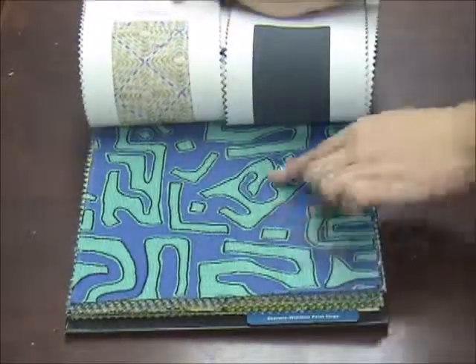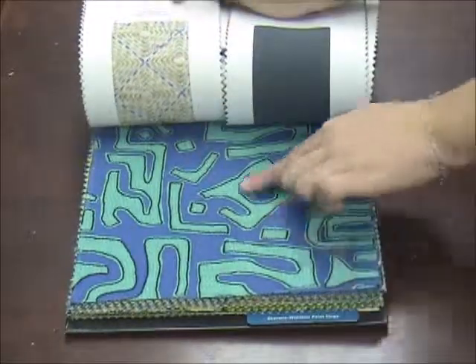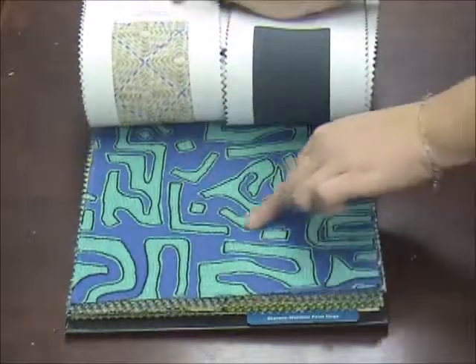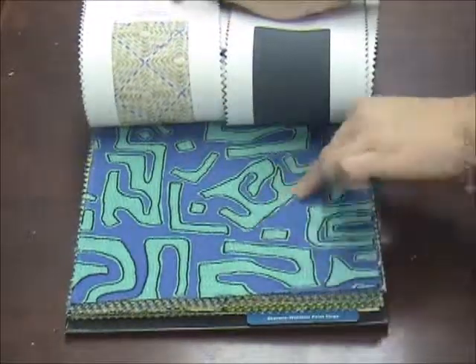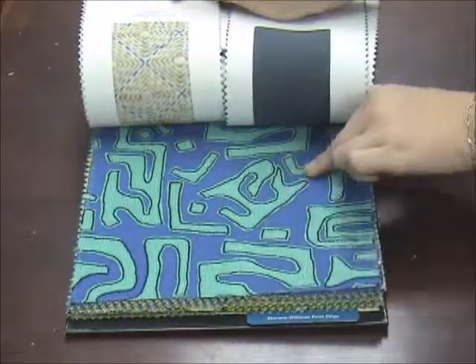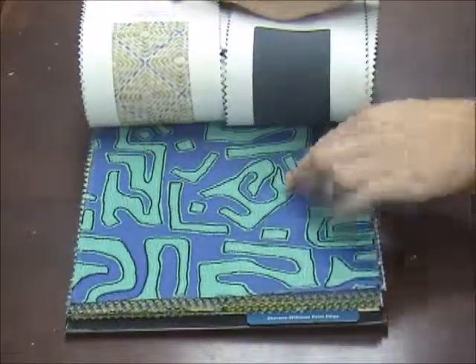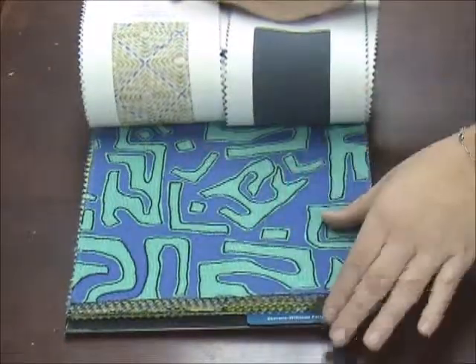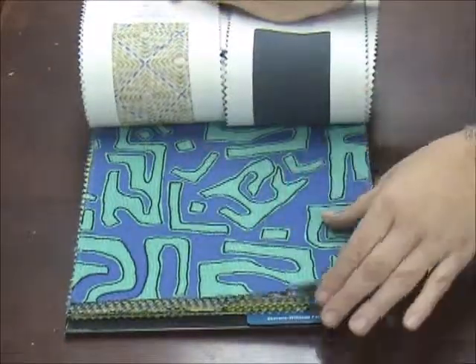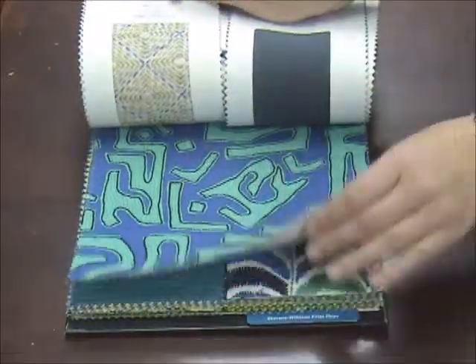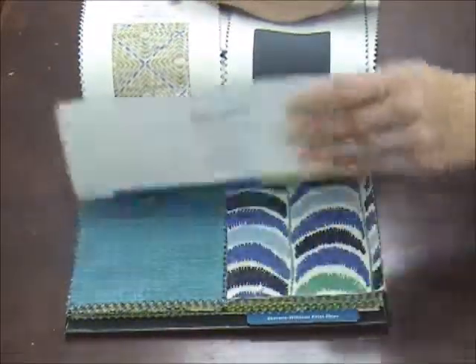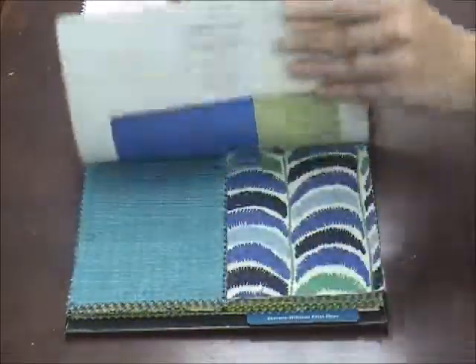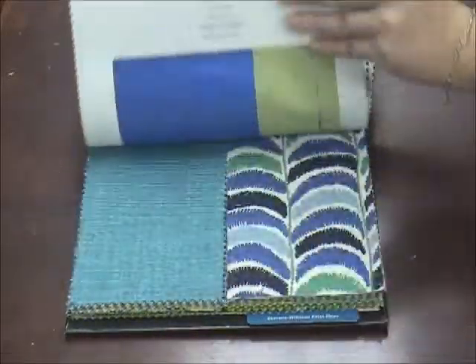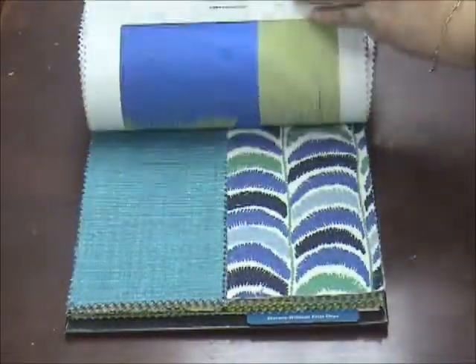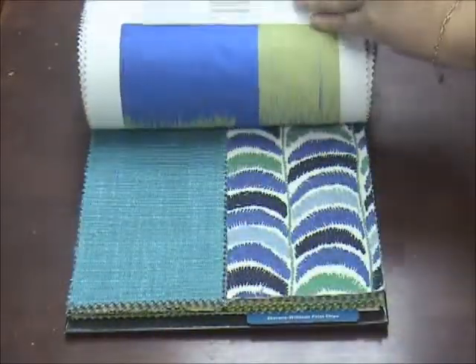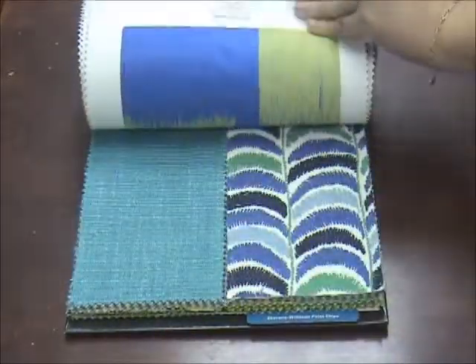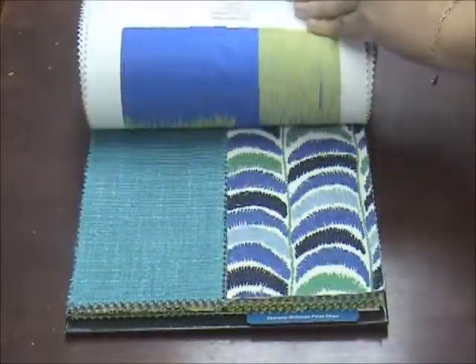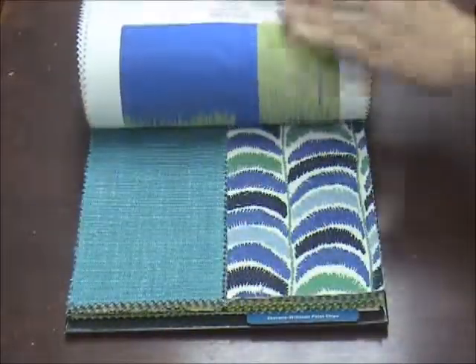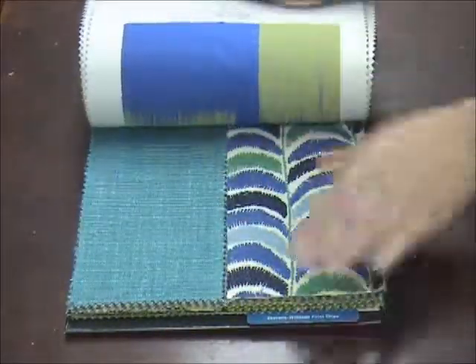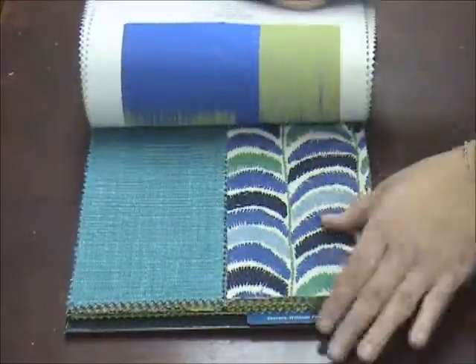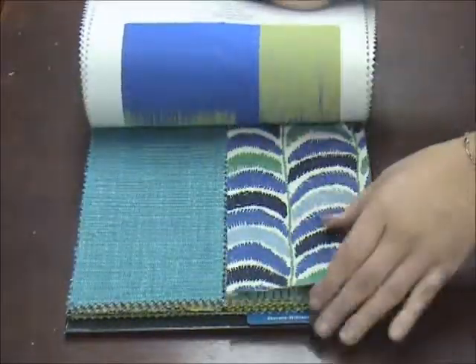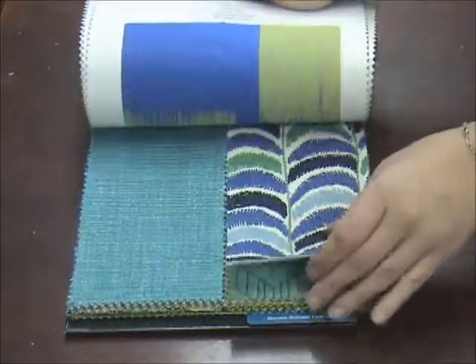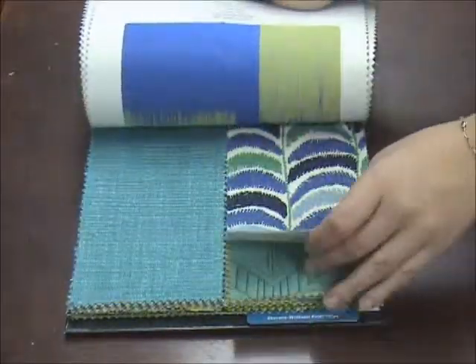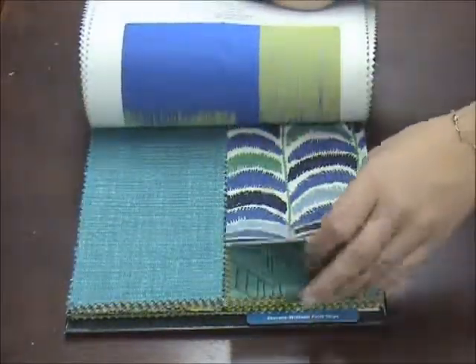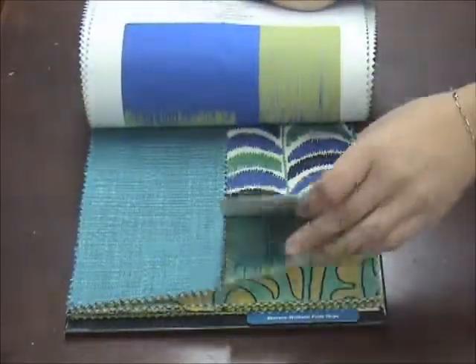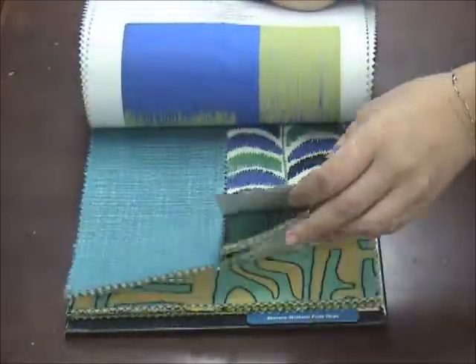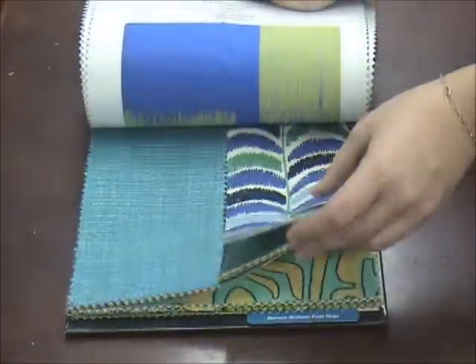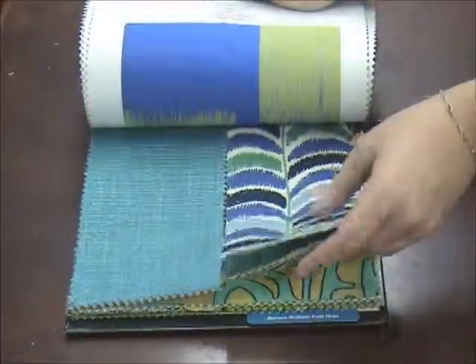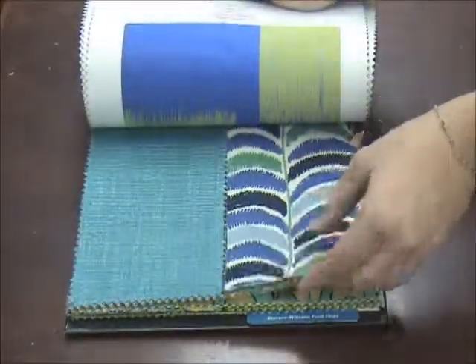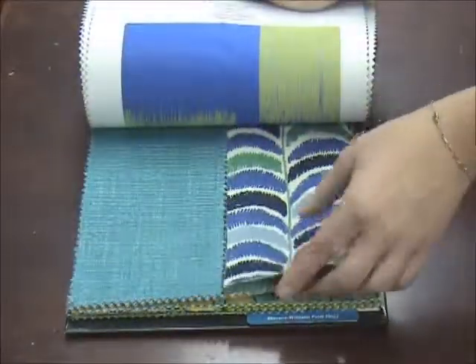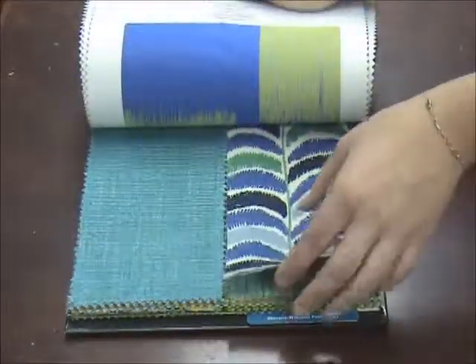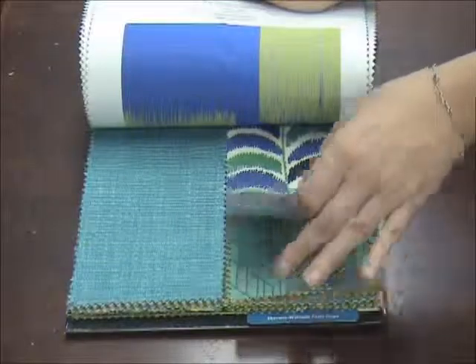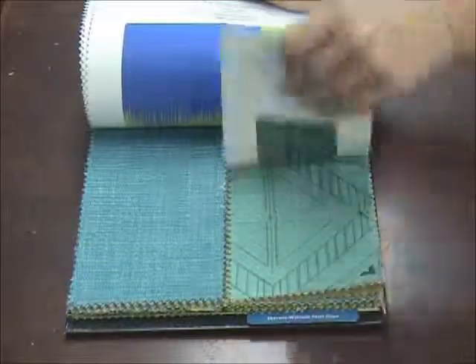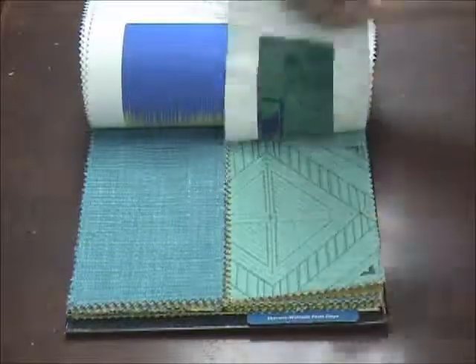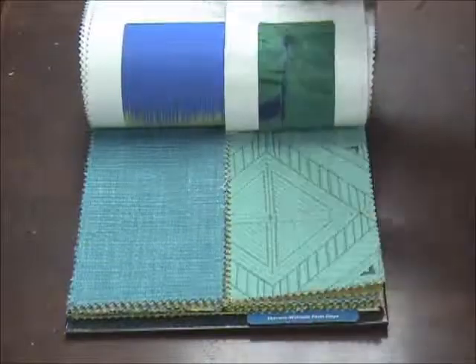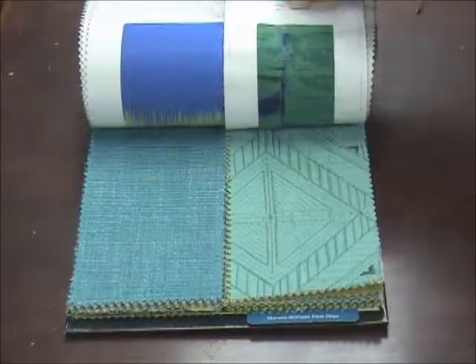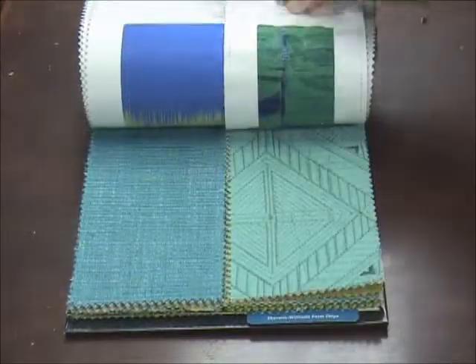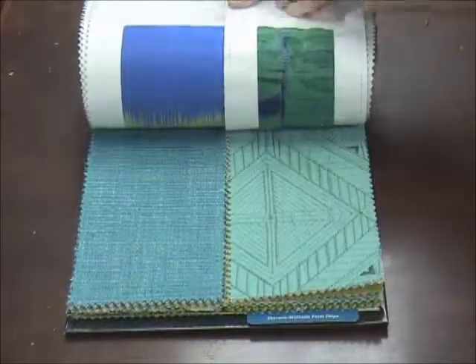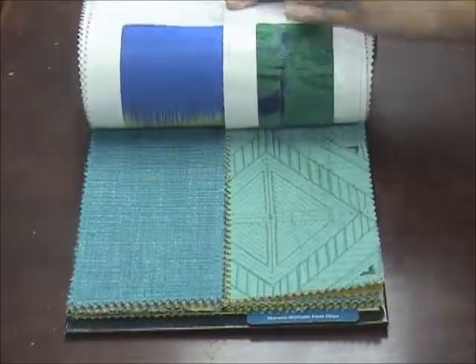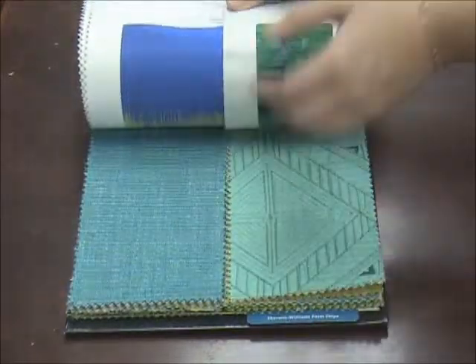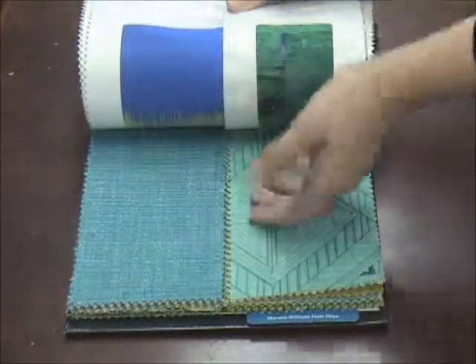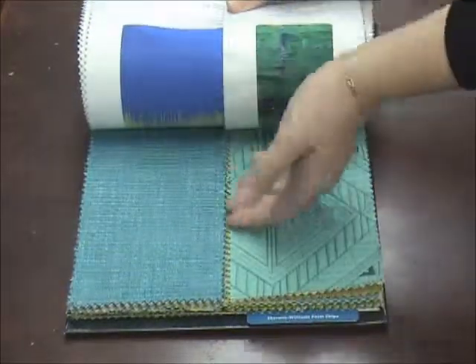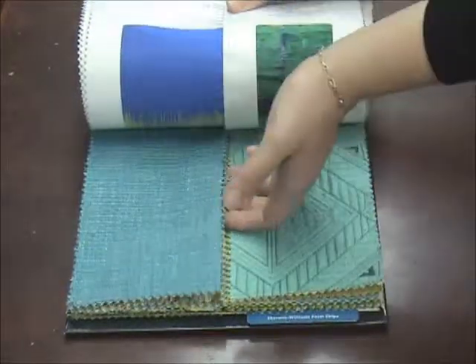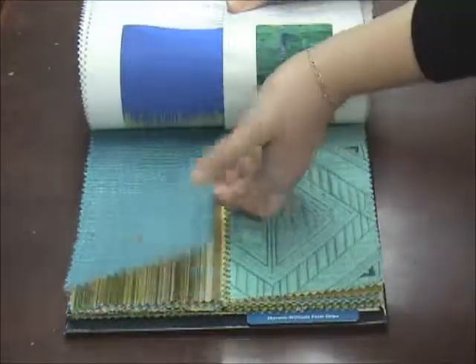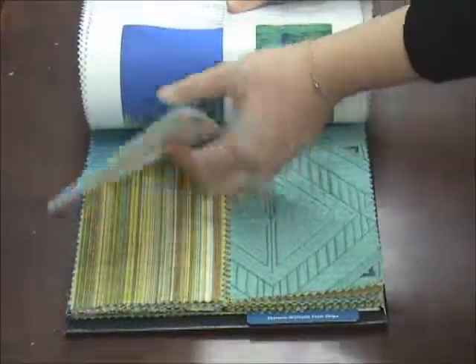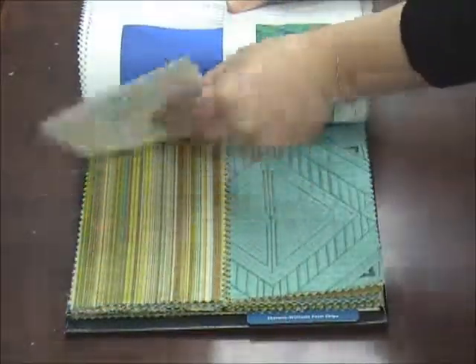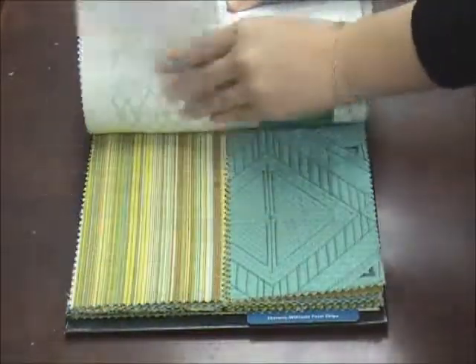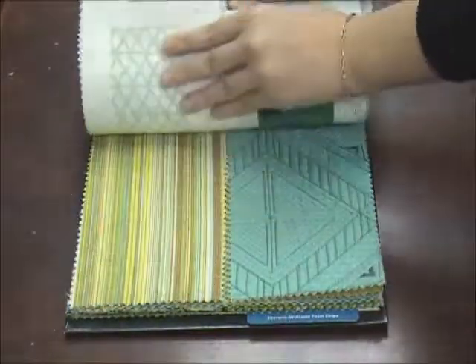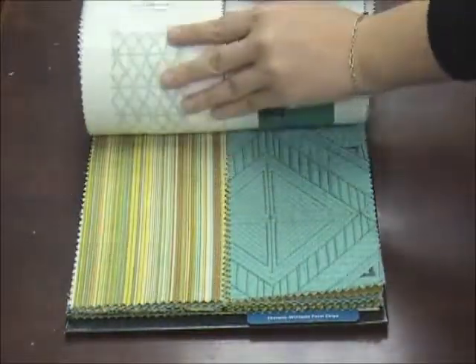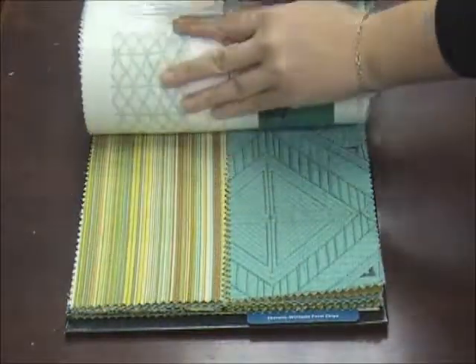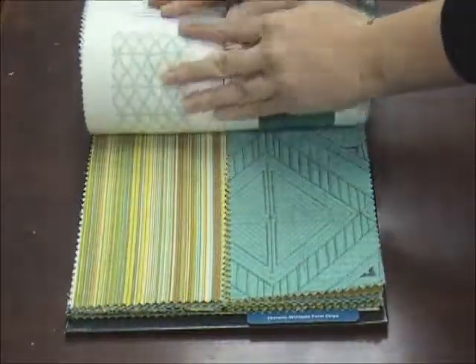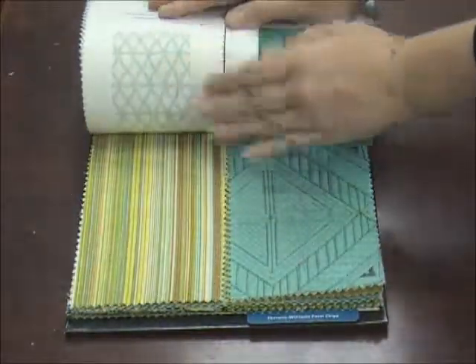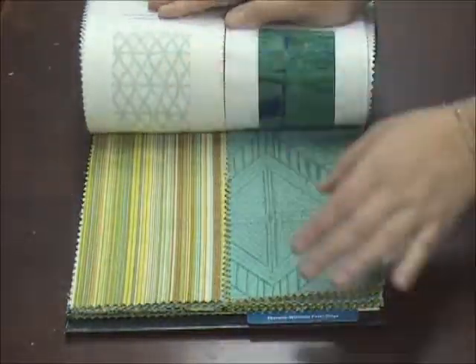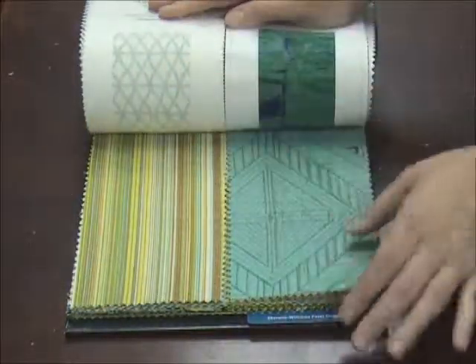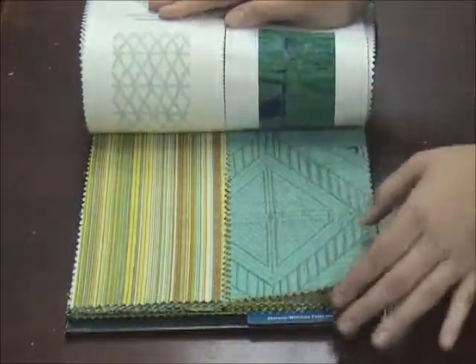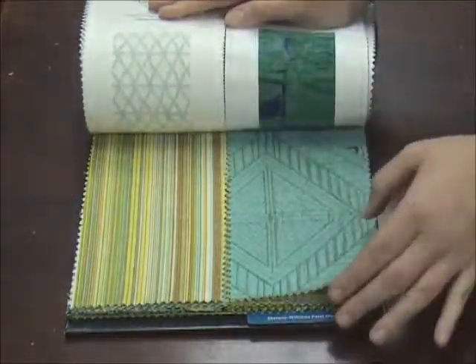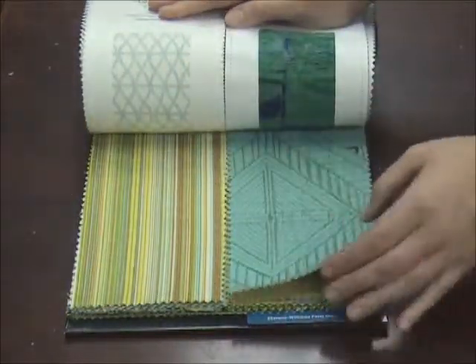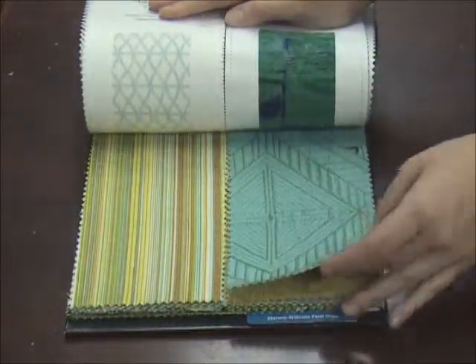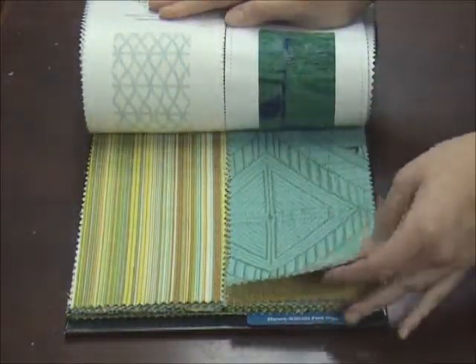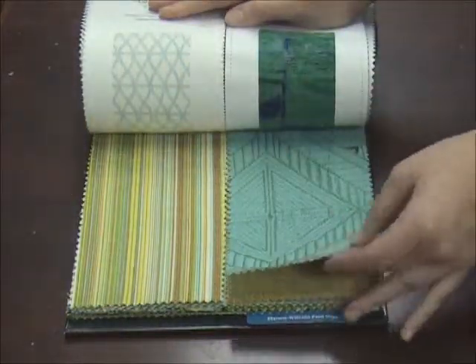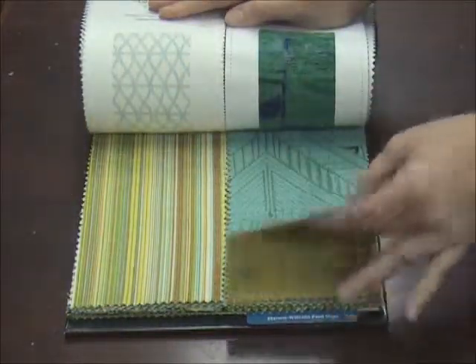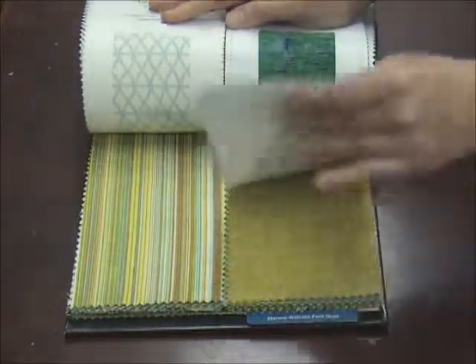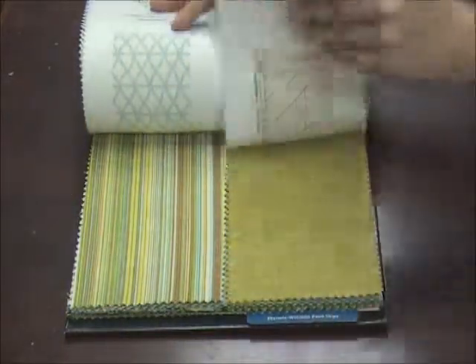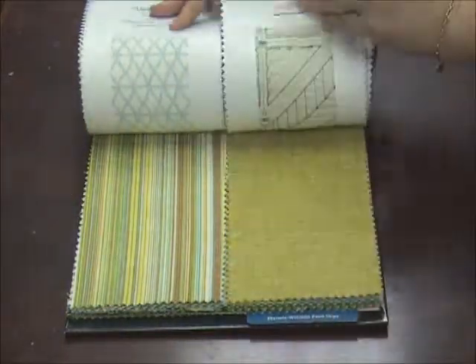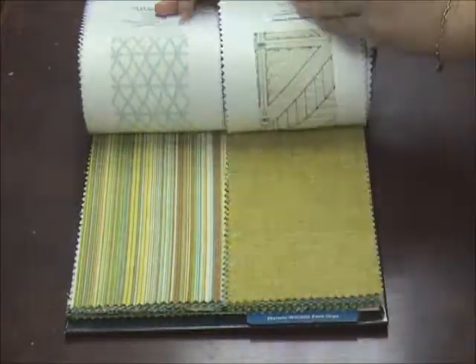Great pattern here — fun in blues. There are silk blends in here. Great things to do for the whole entire room.